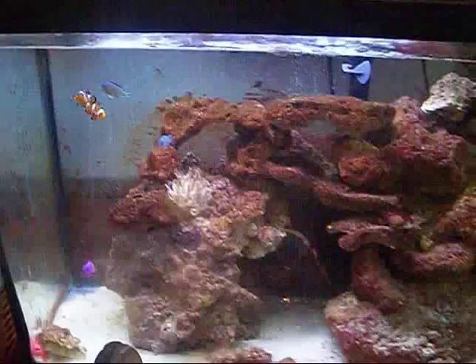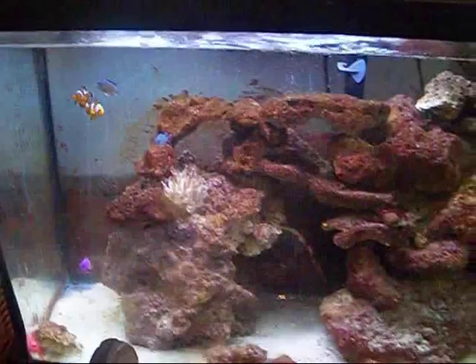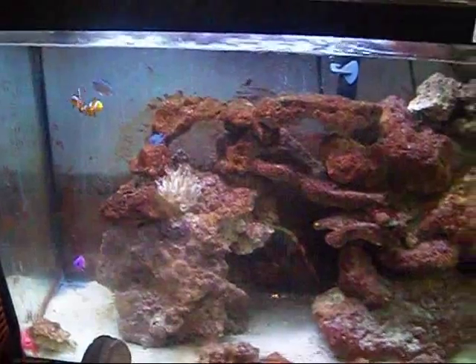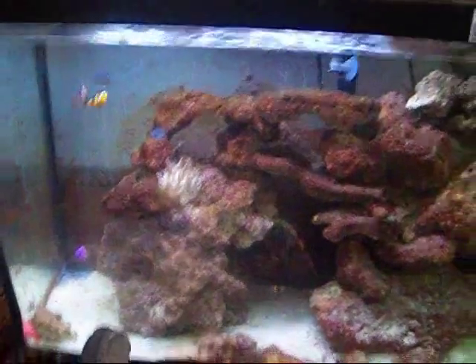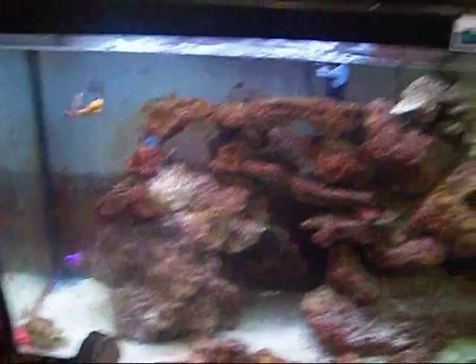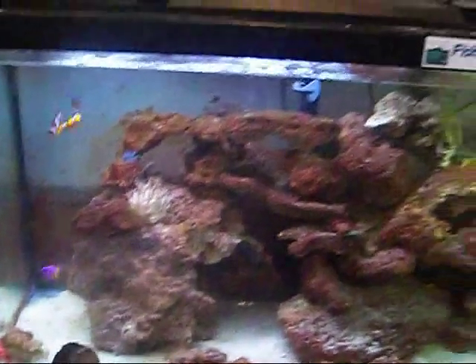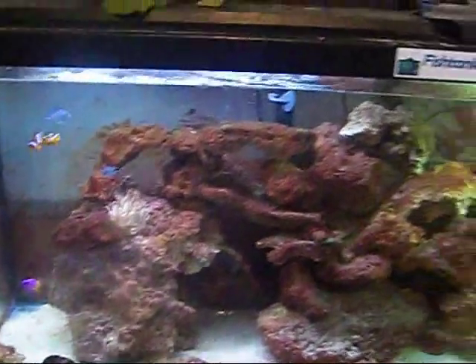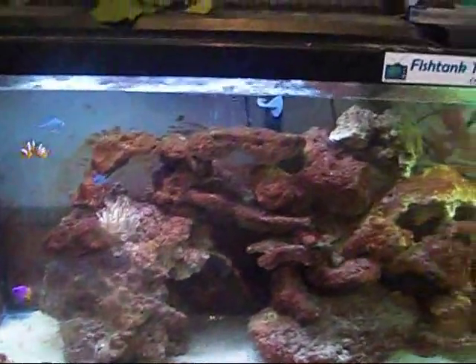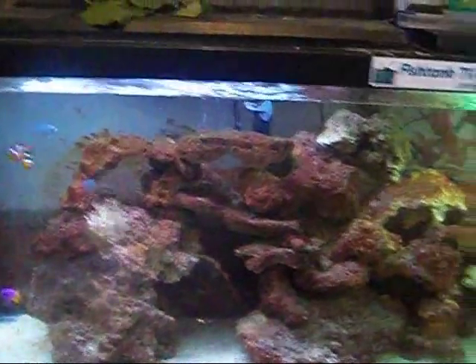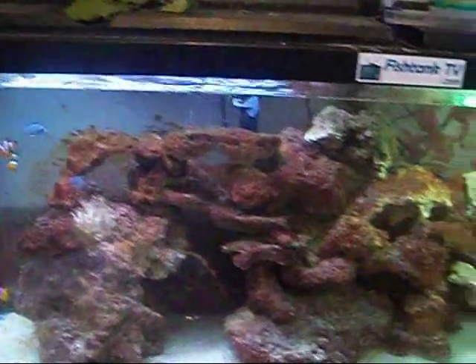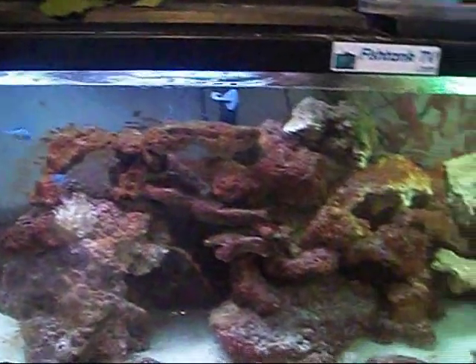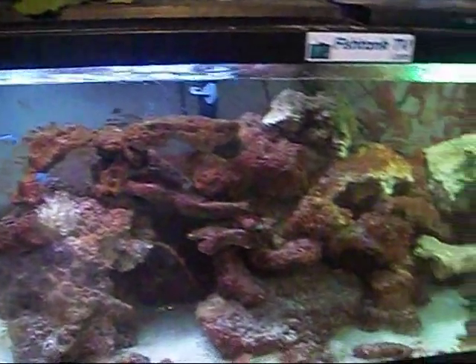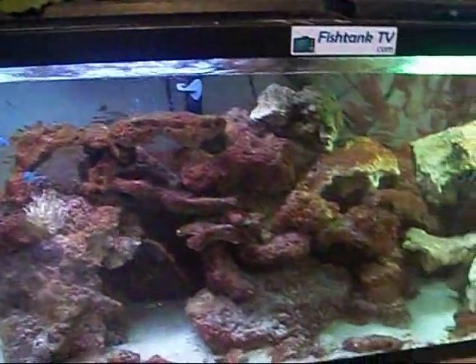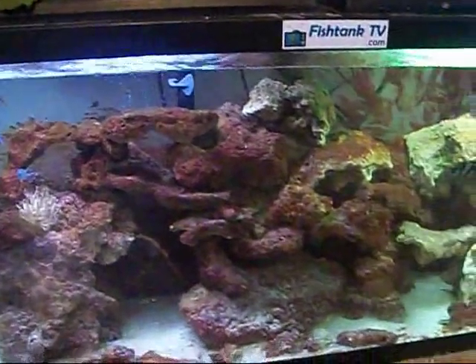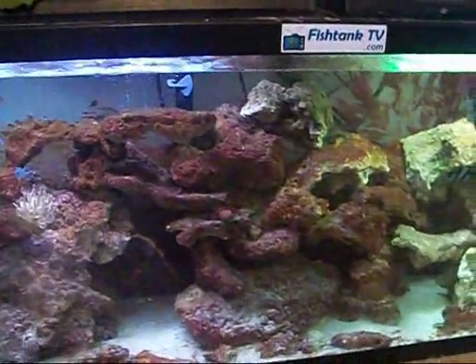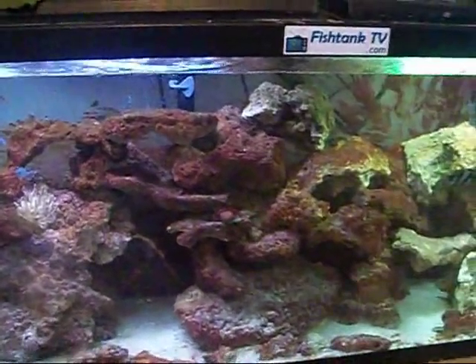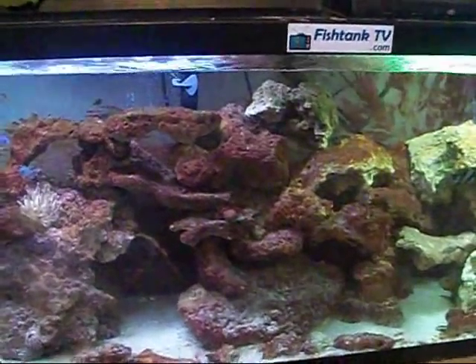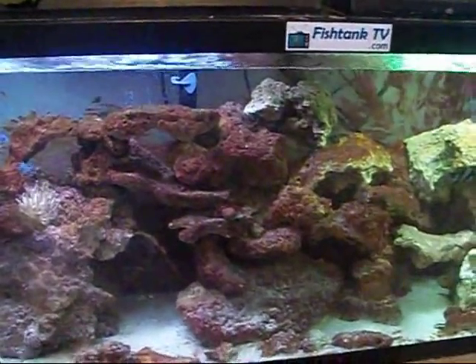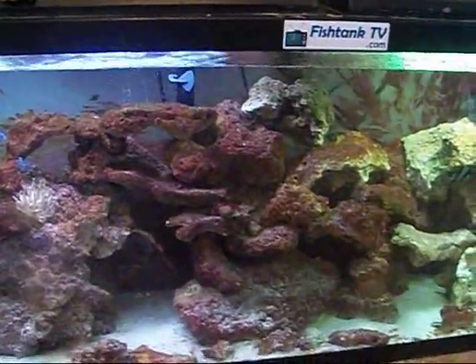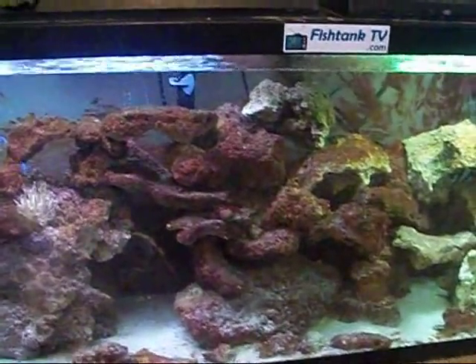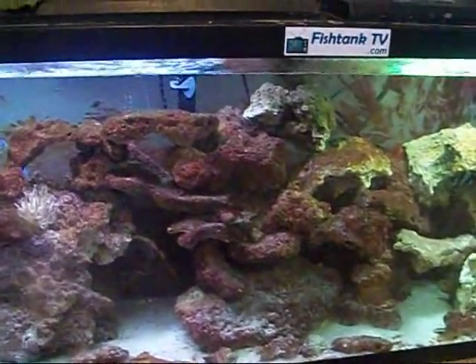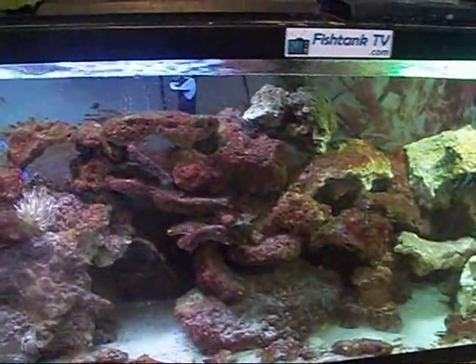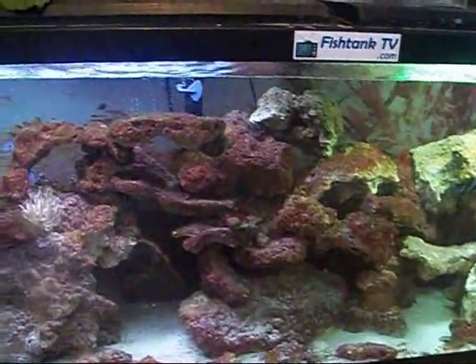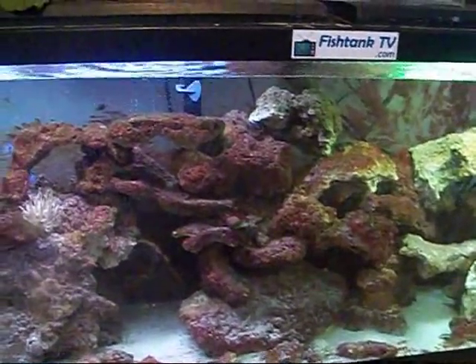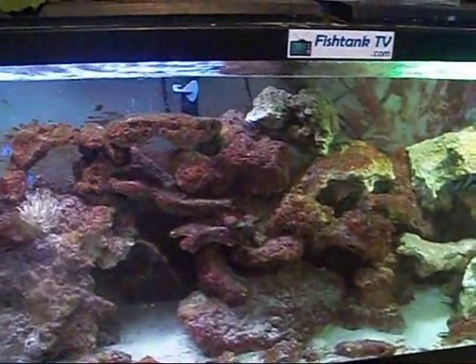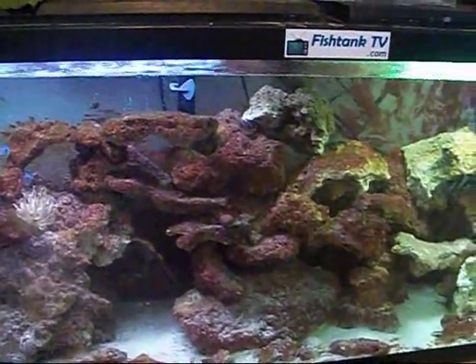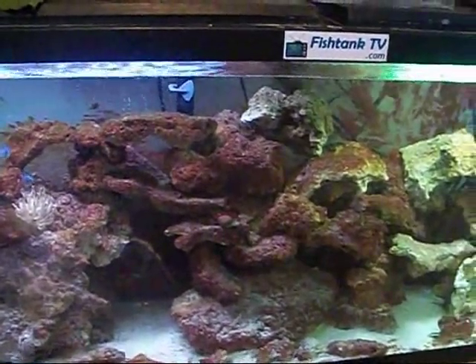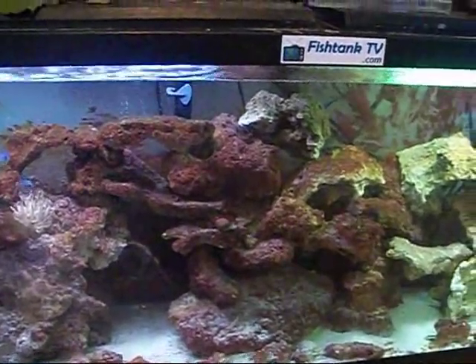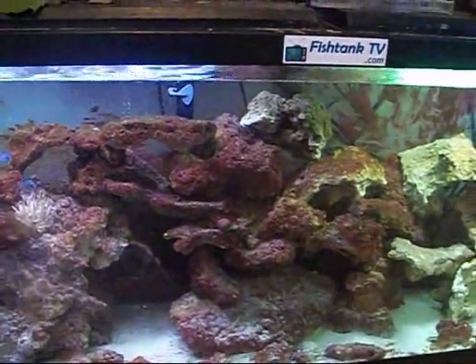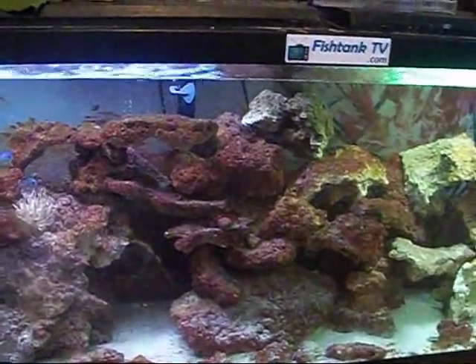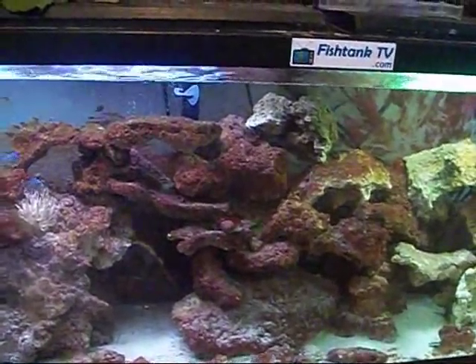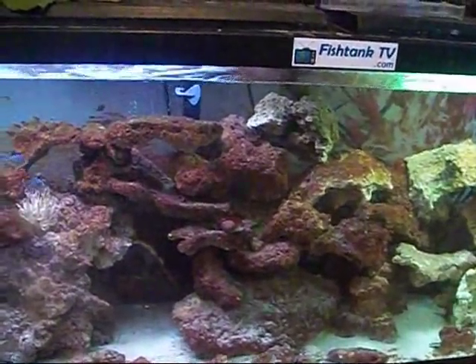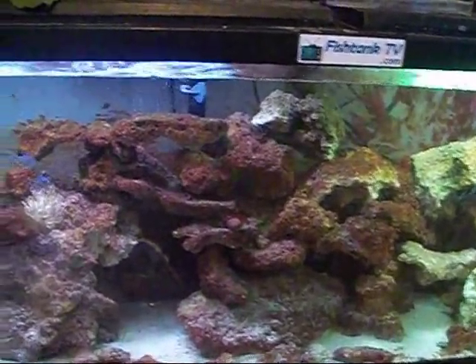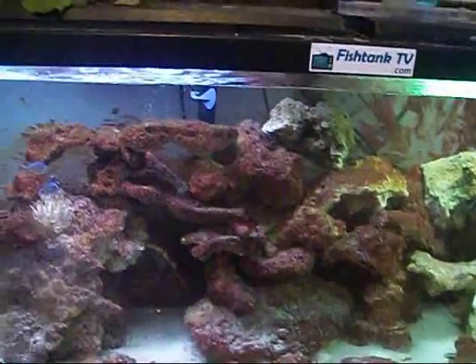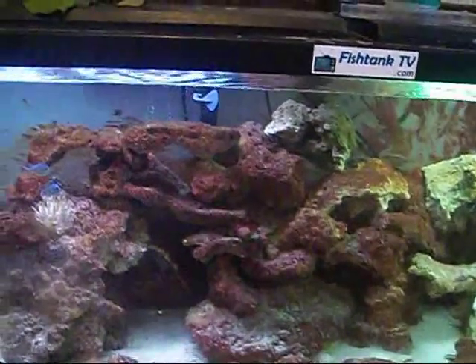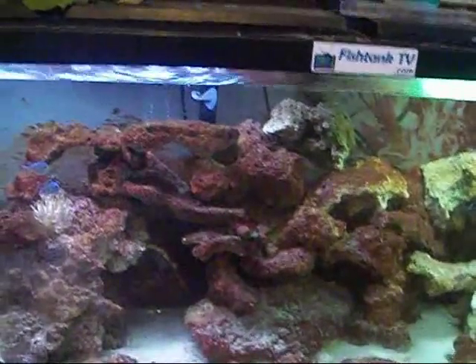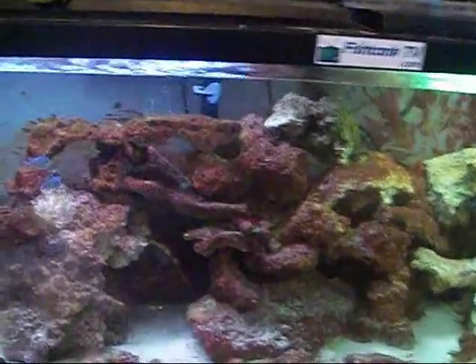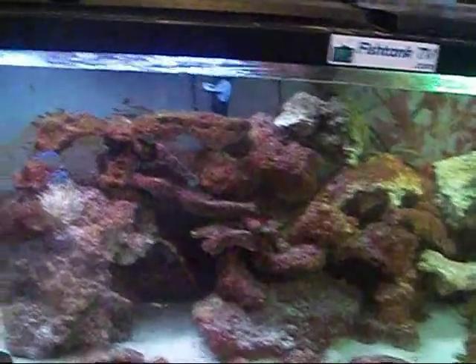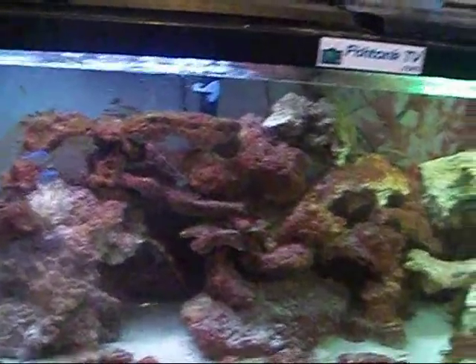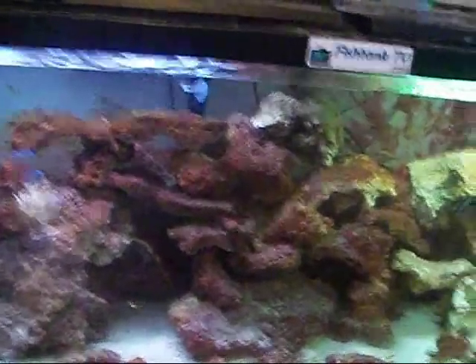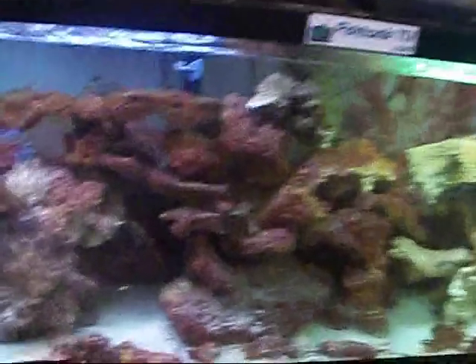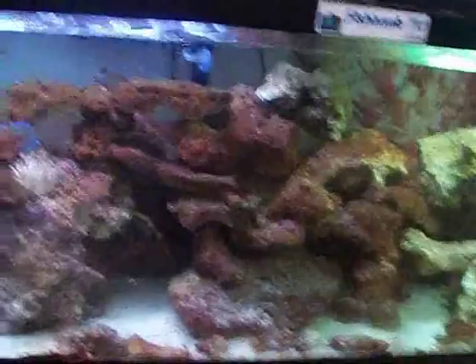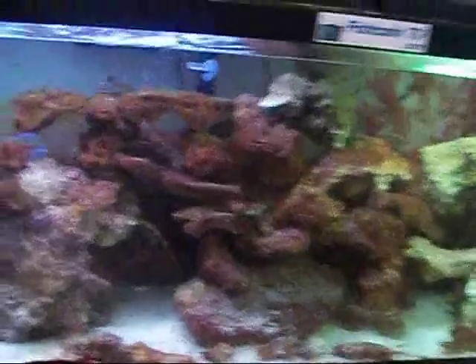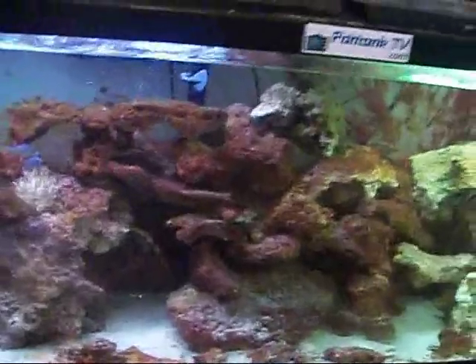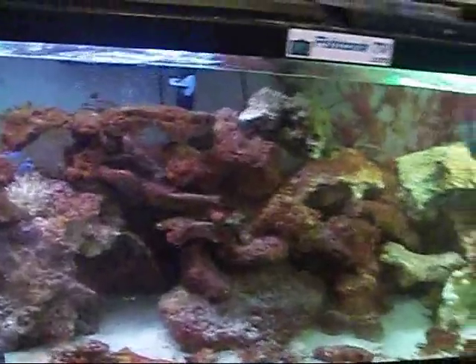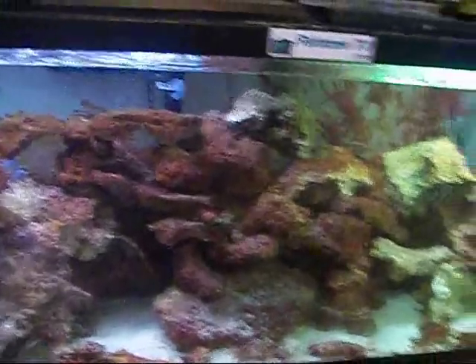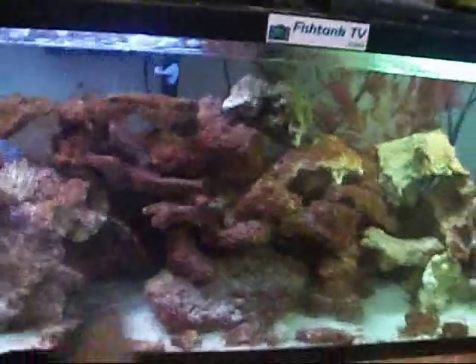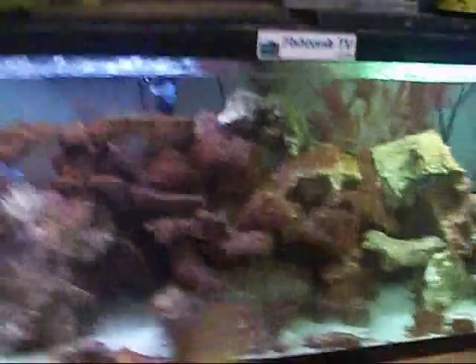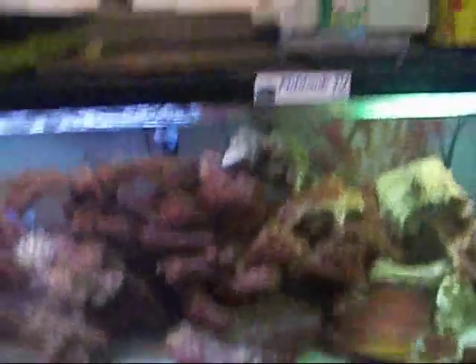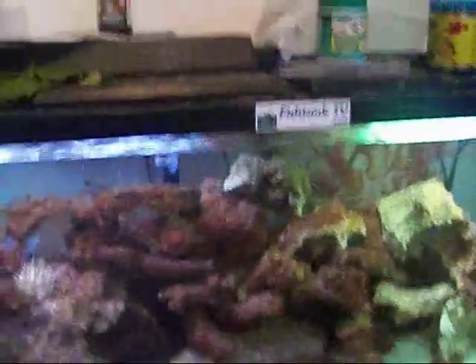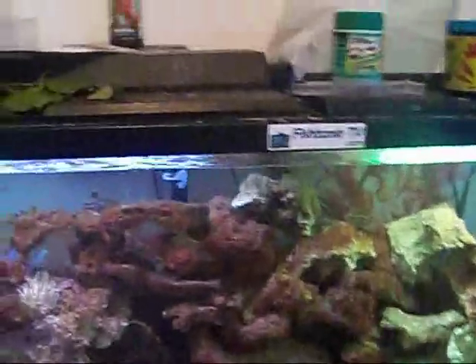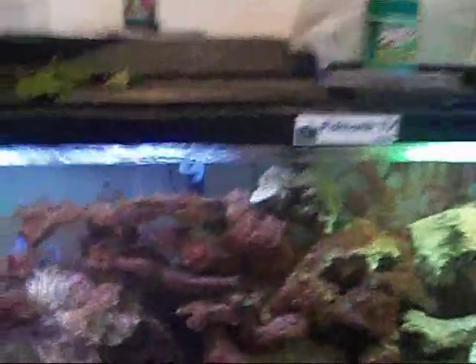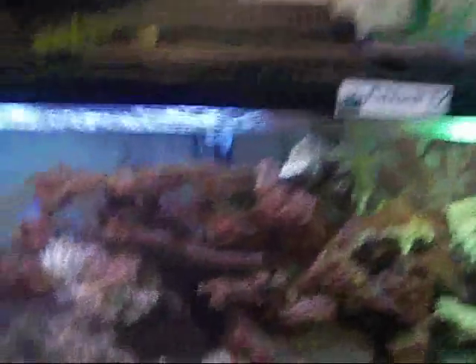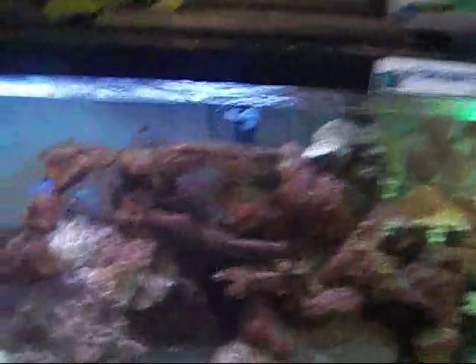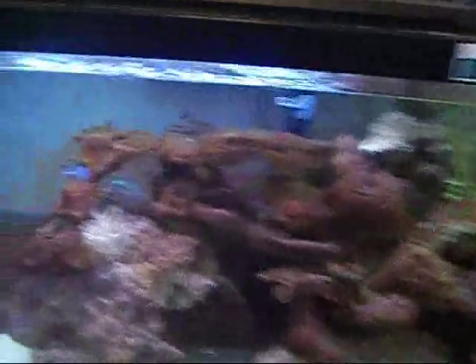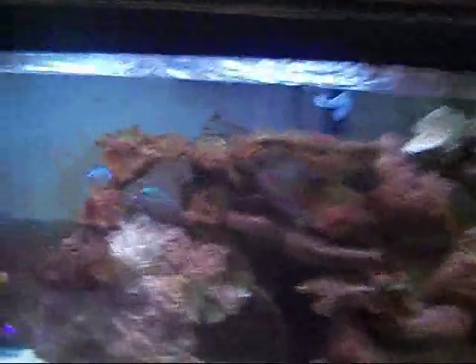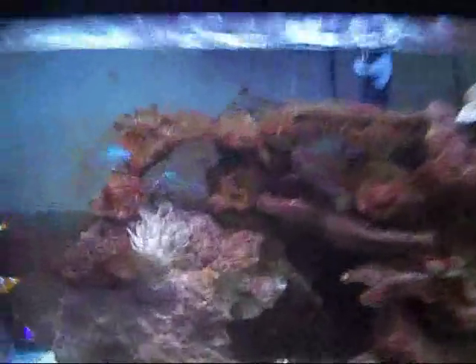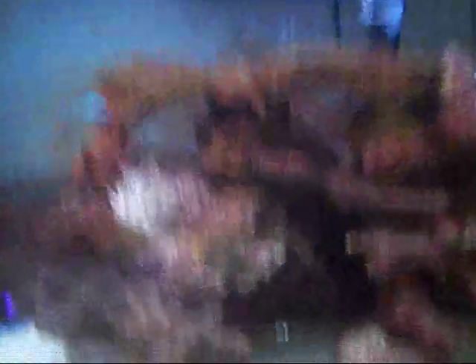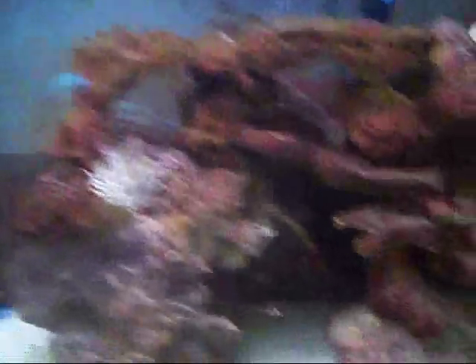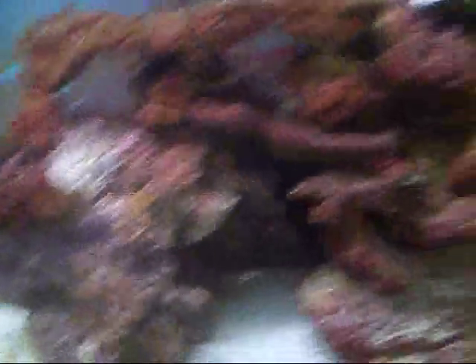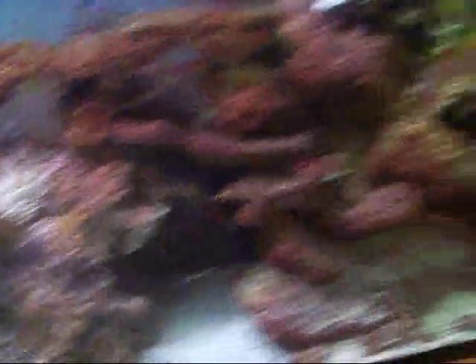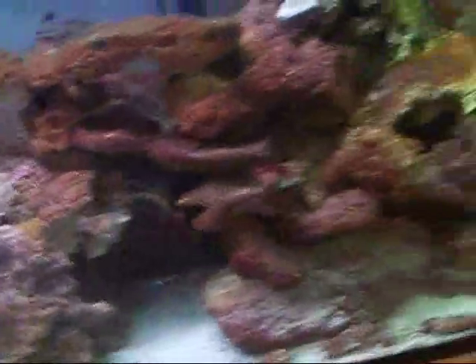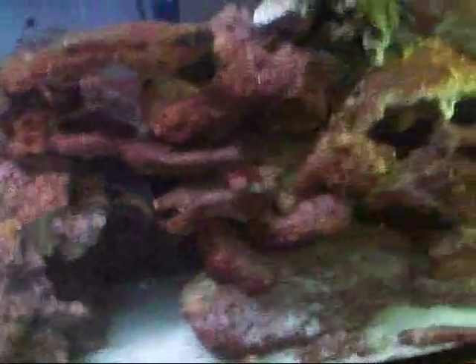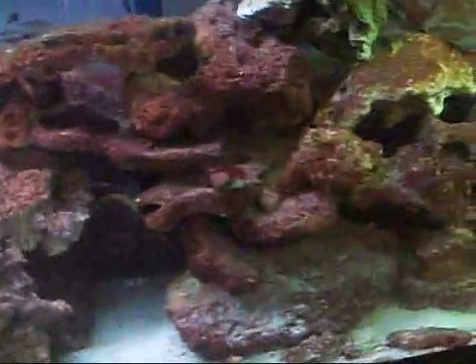This is FrishtankTV.com YouTube. What's going on? I just remembered I went to the pet store and I forgot to get fish food — that's what I was going there for.